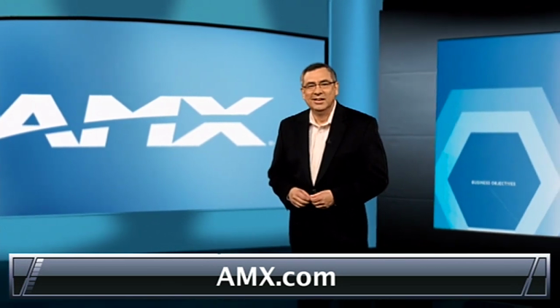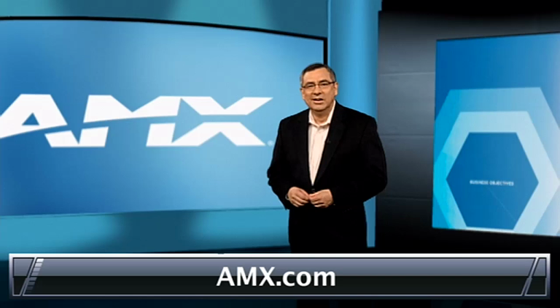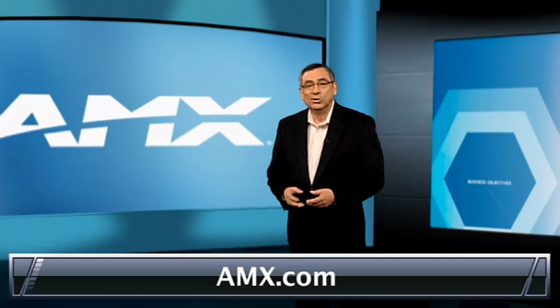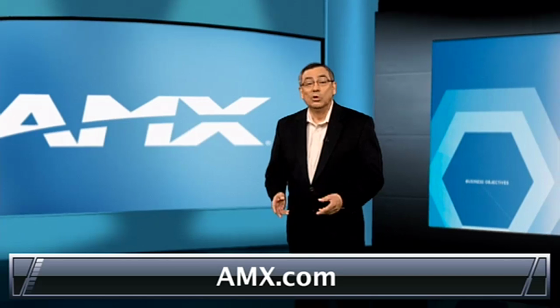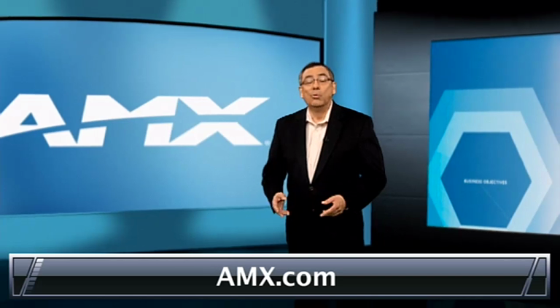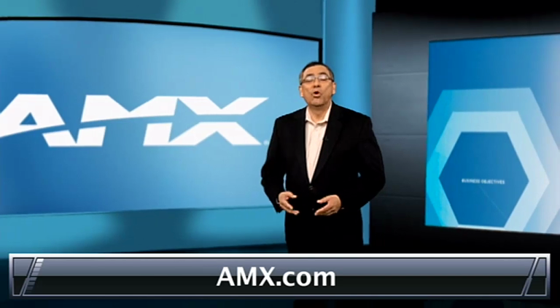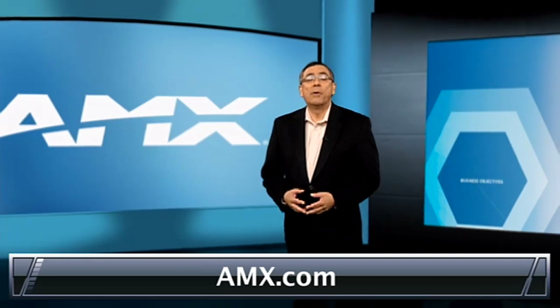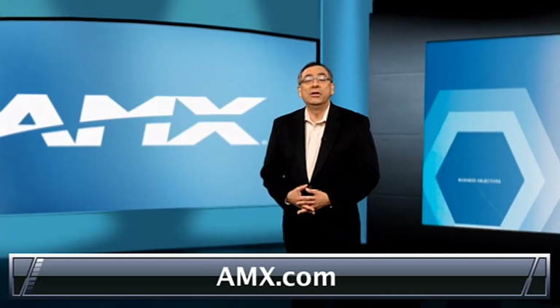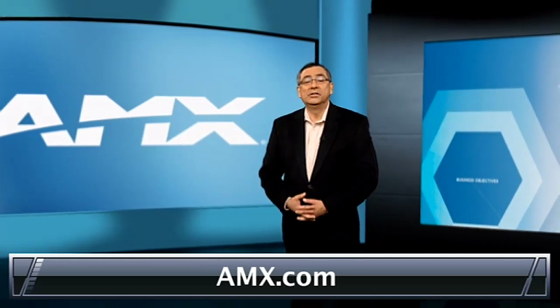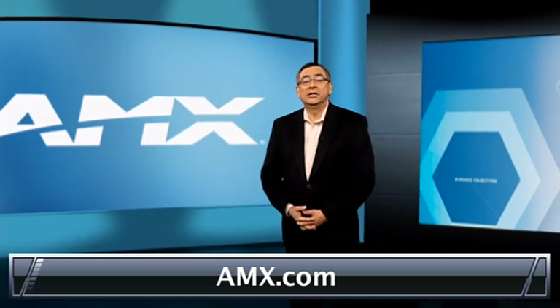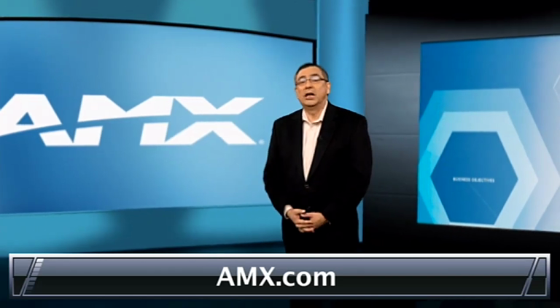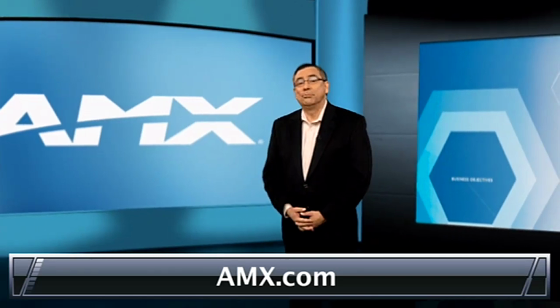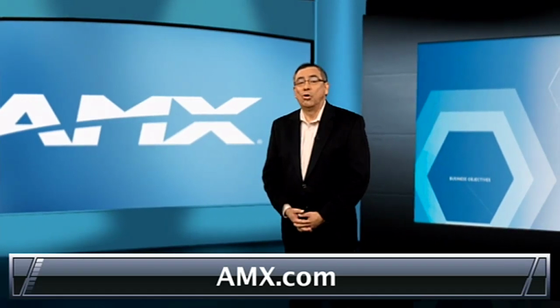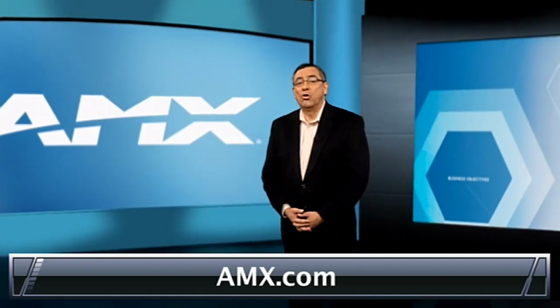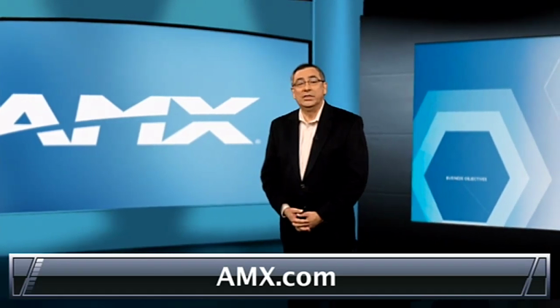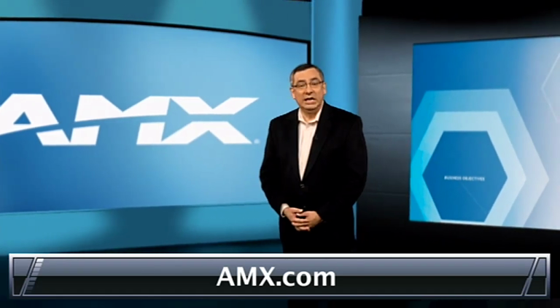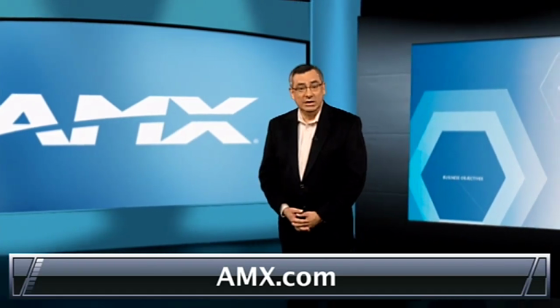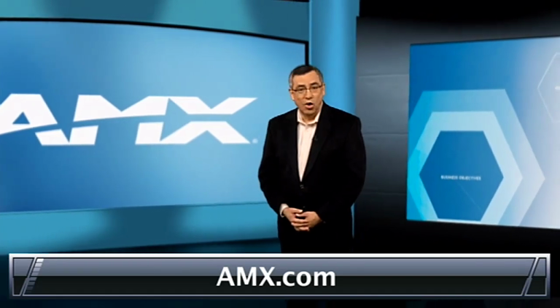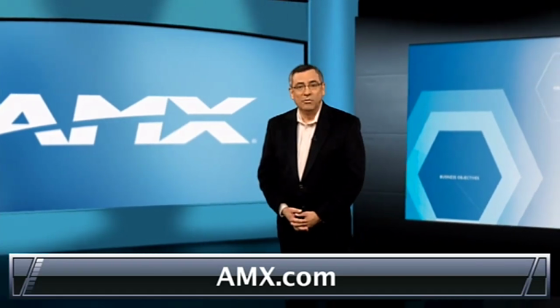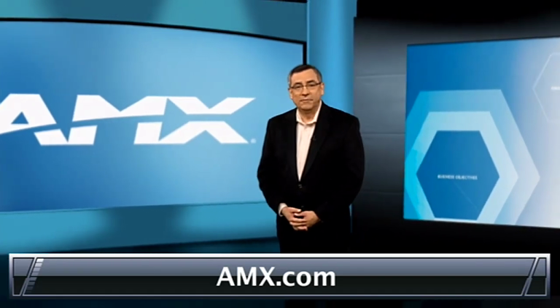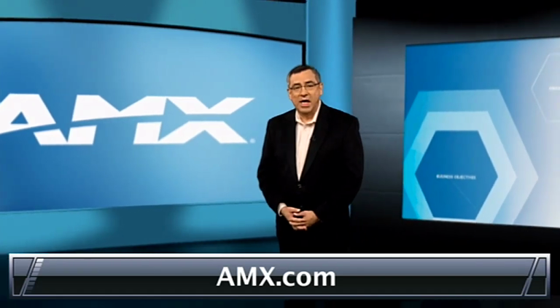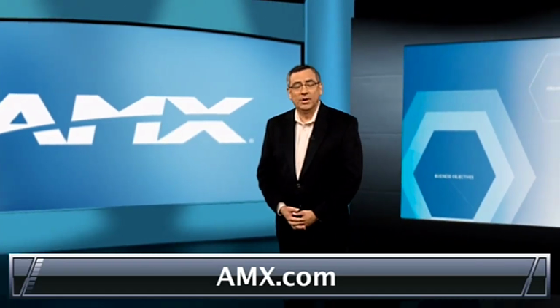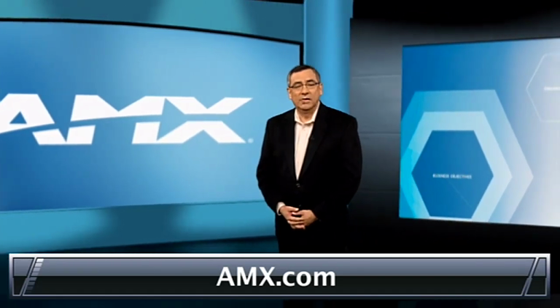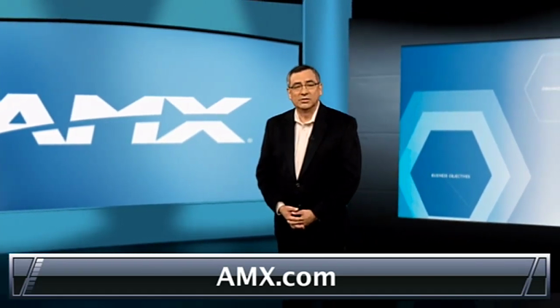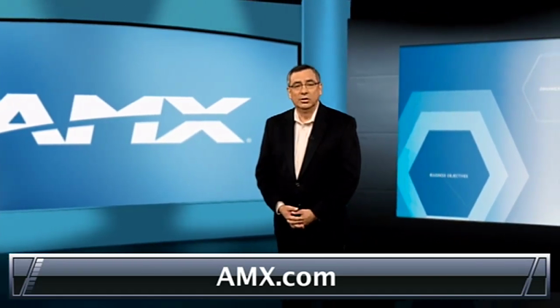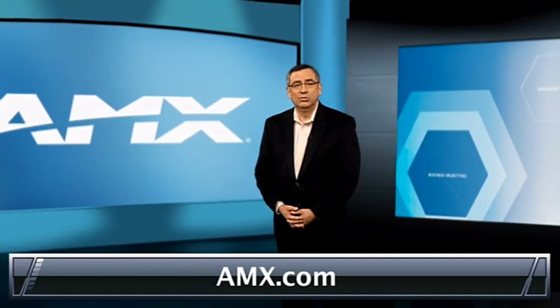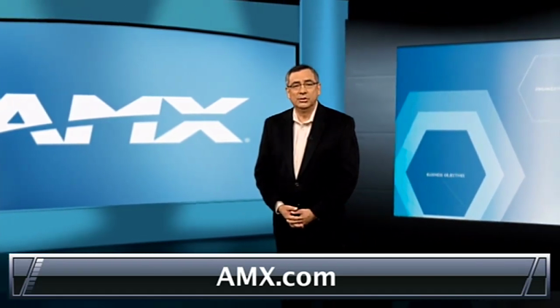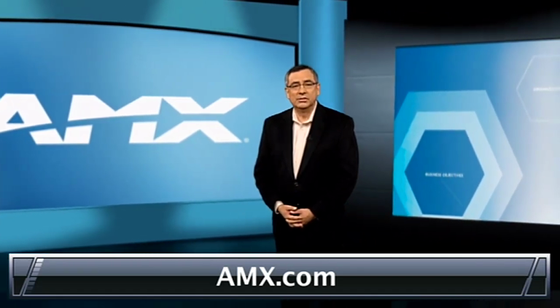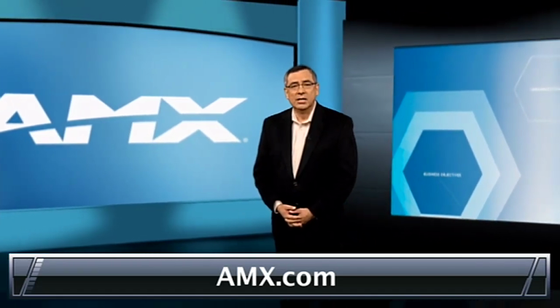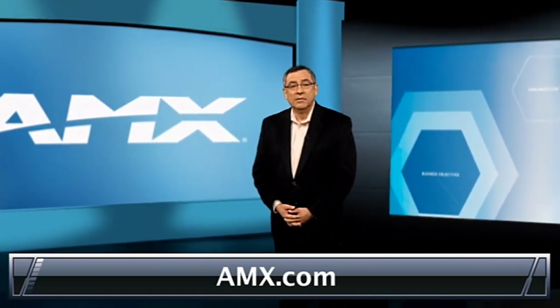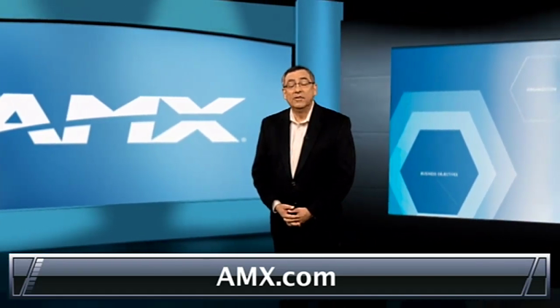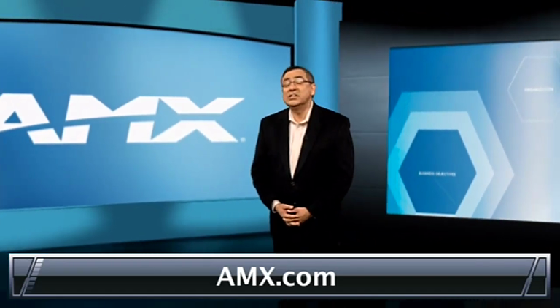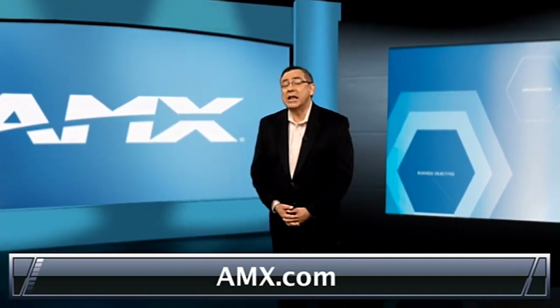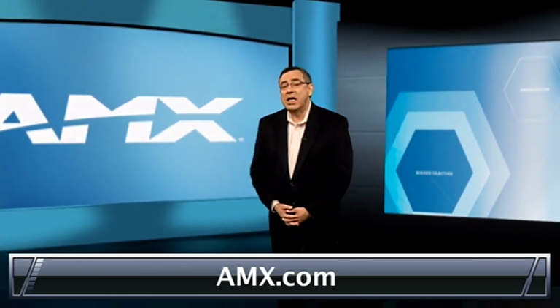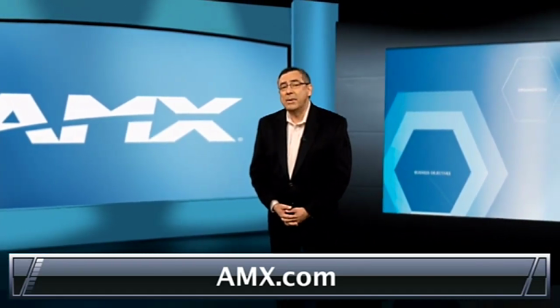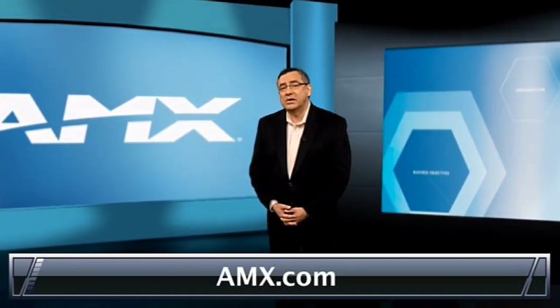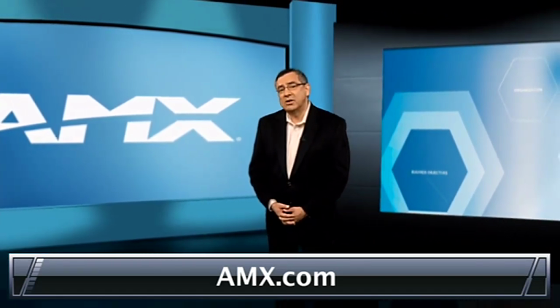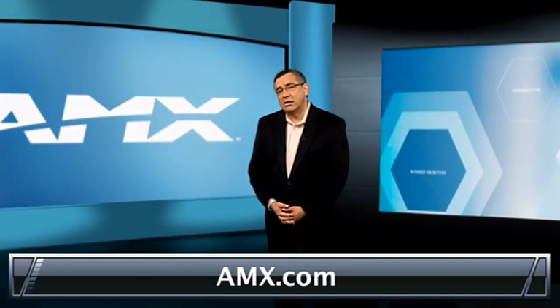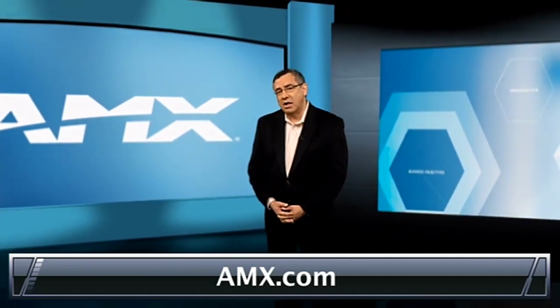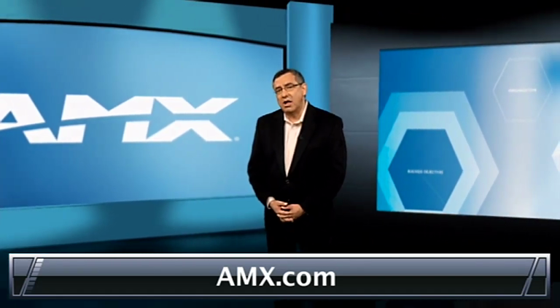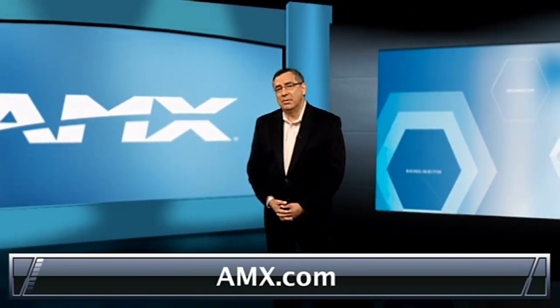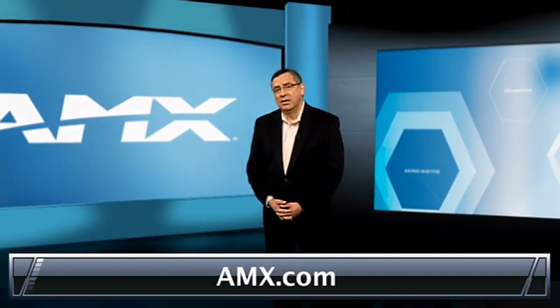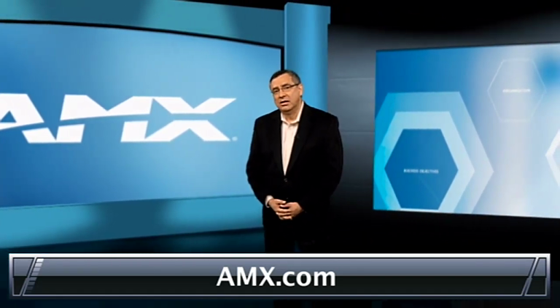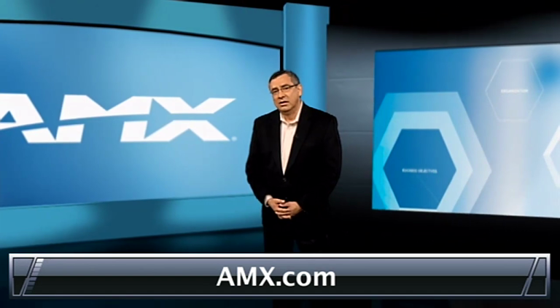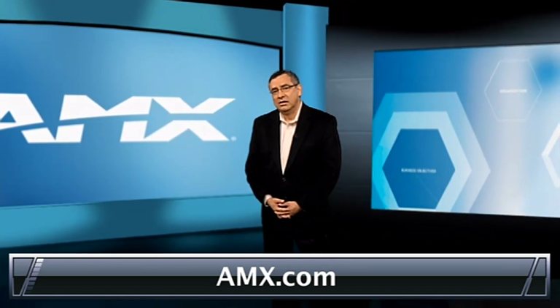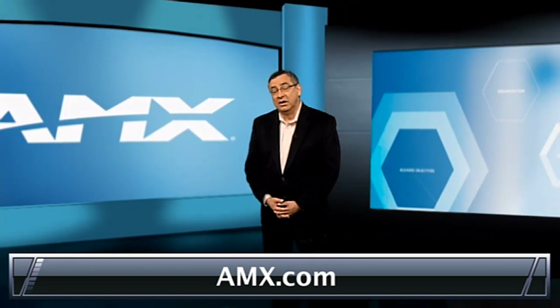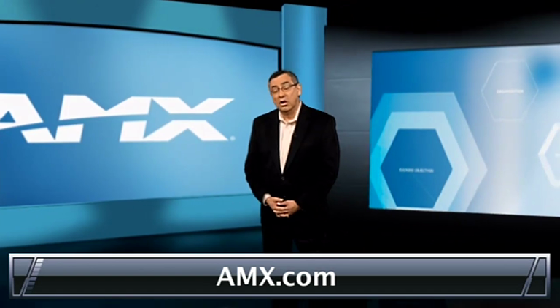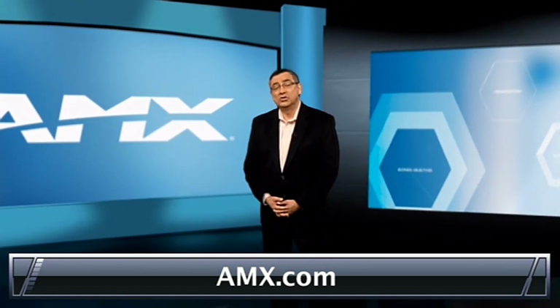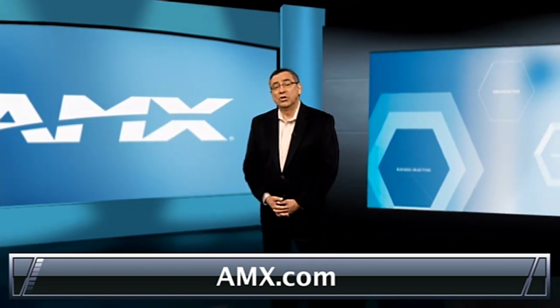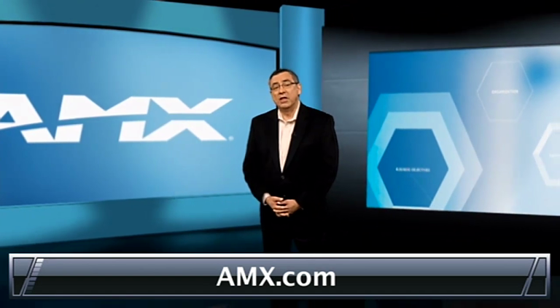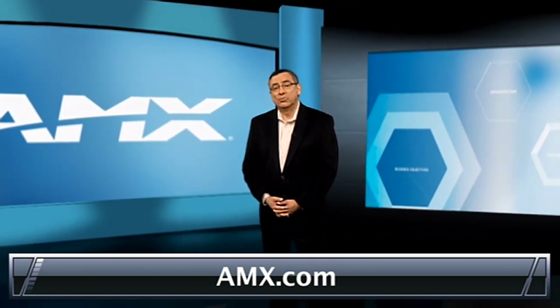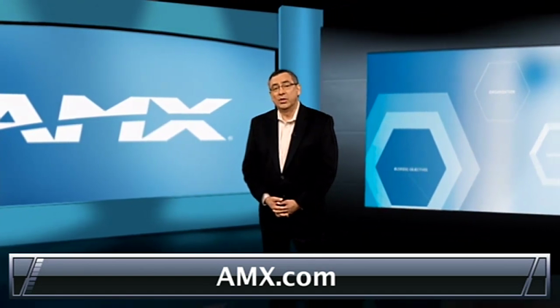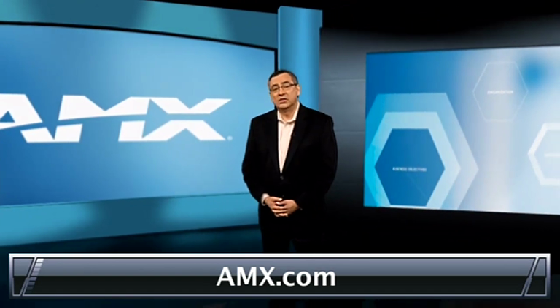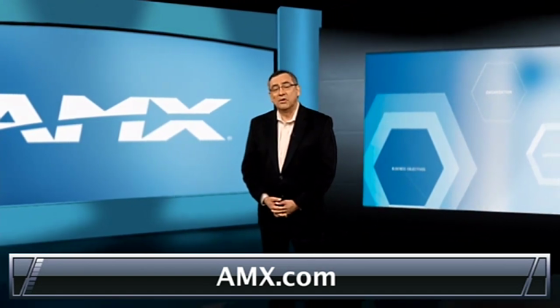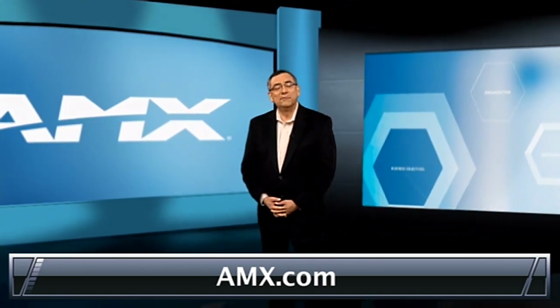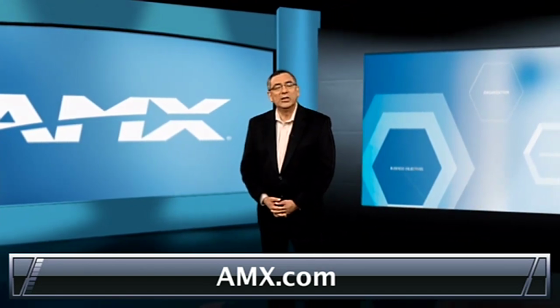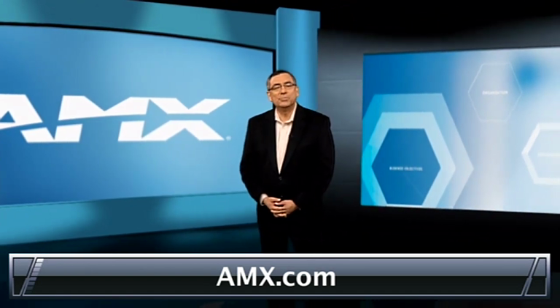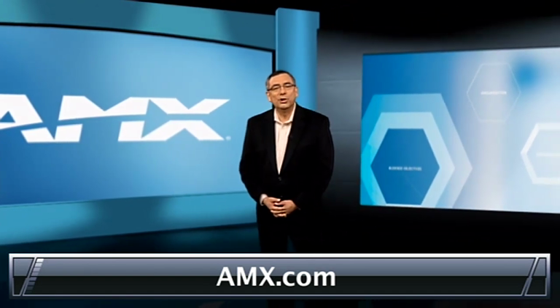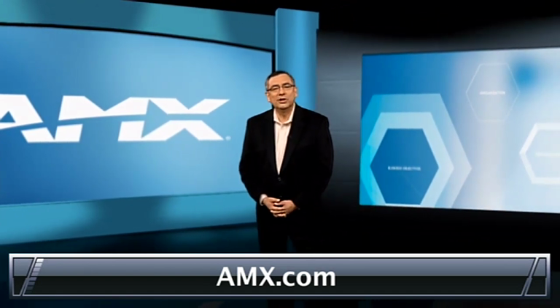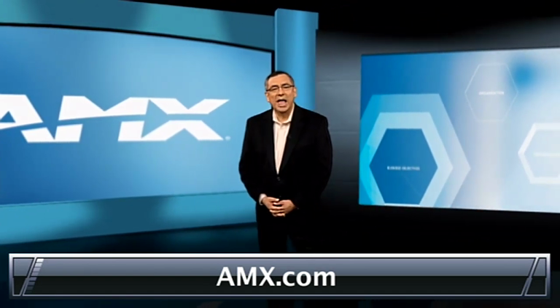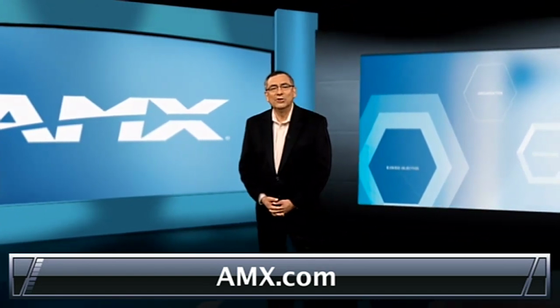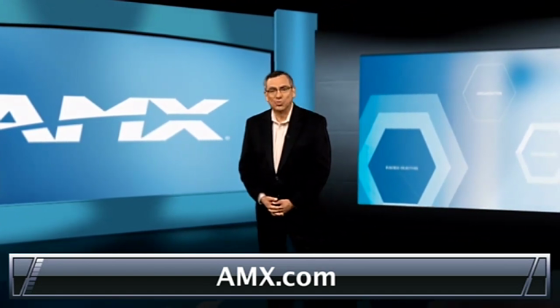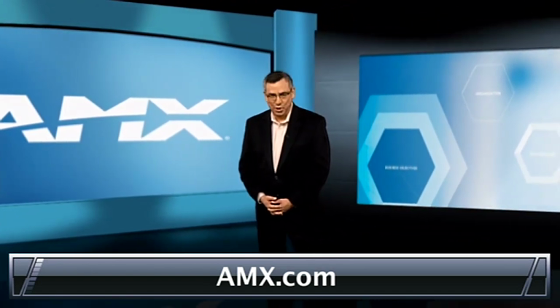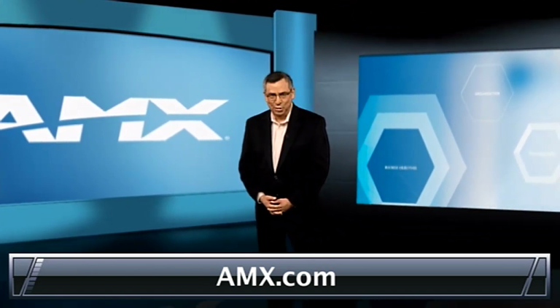Just plug in your sources and displays and Instagate Pro will handle the rest. To learn more about Instagate Pro and the Inova family of solutions, visit AMX.com. You can also connect with us on Facebook and Twitter.